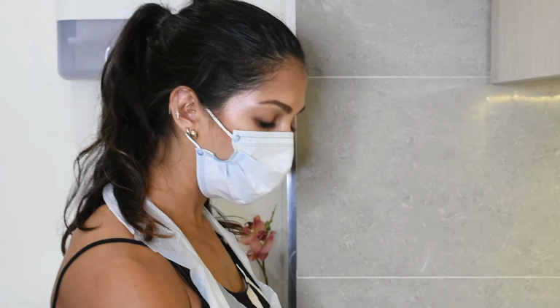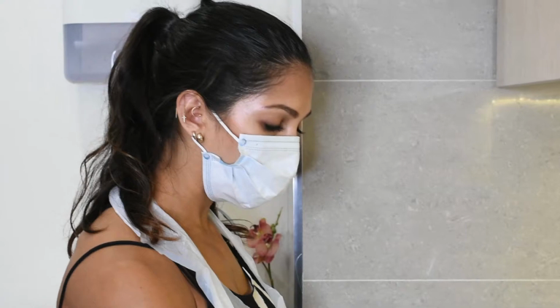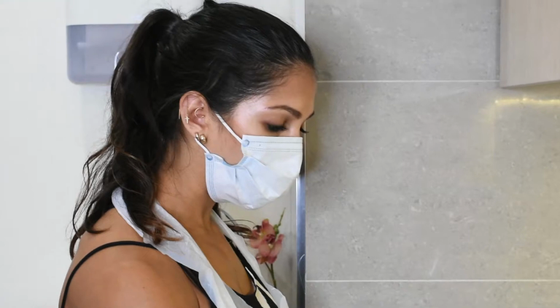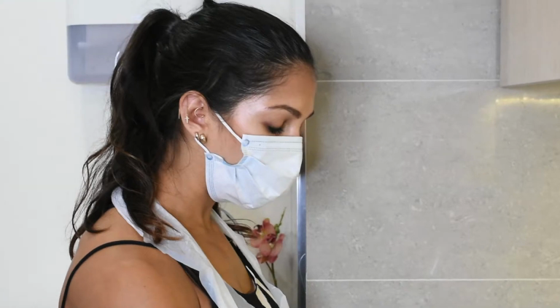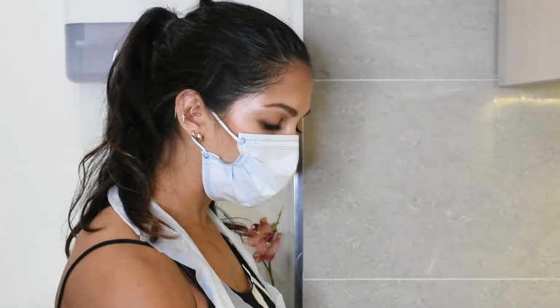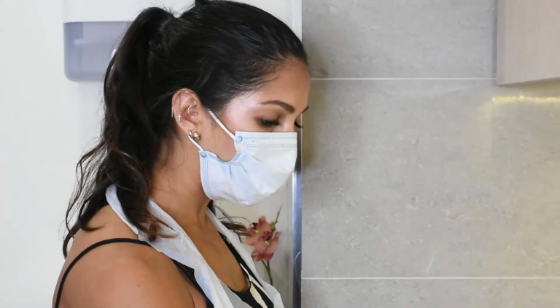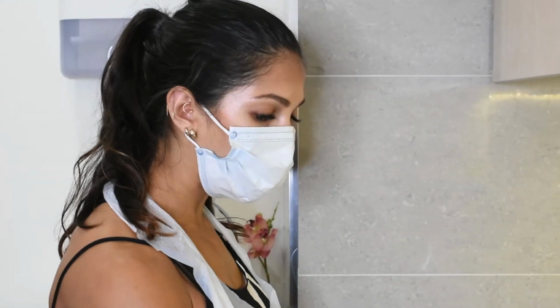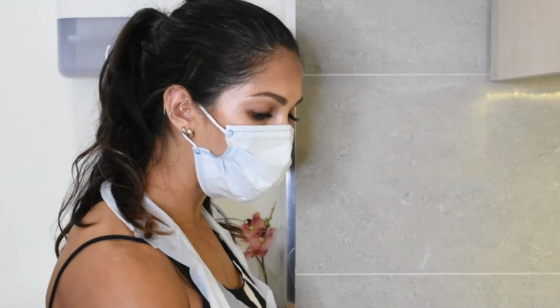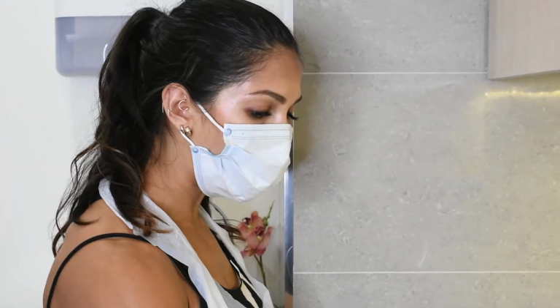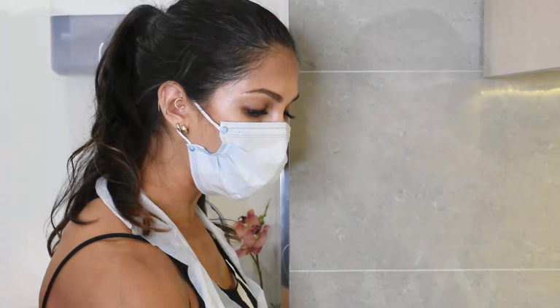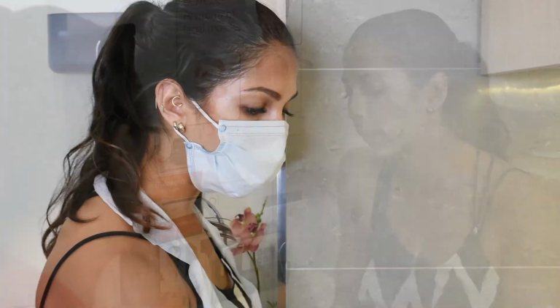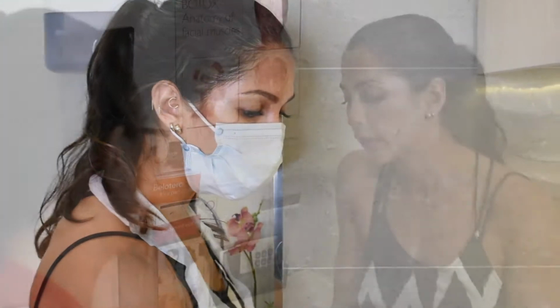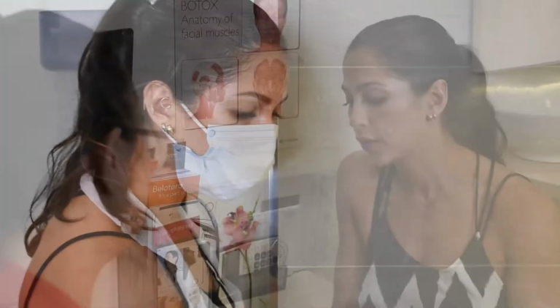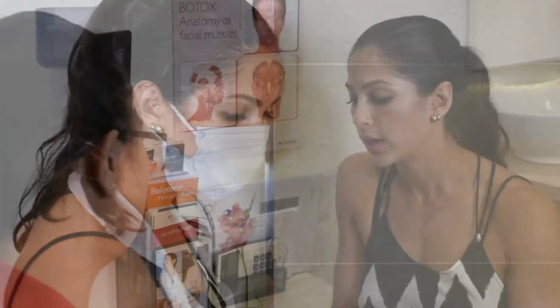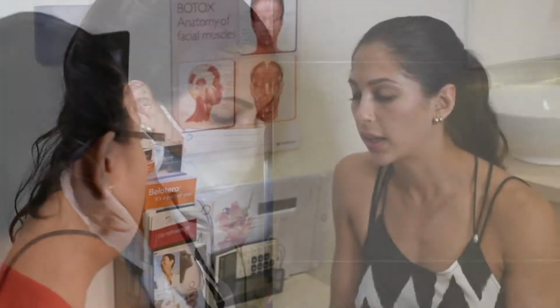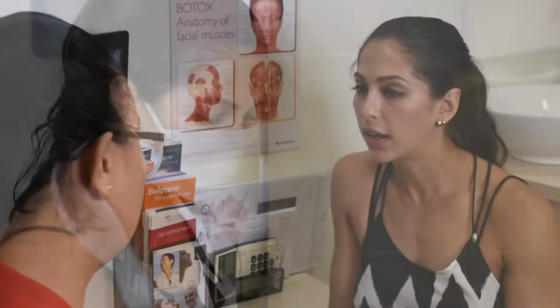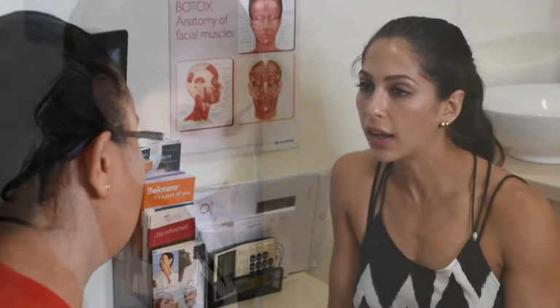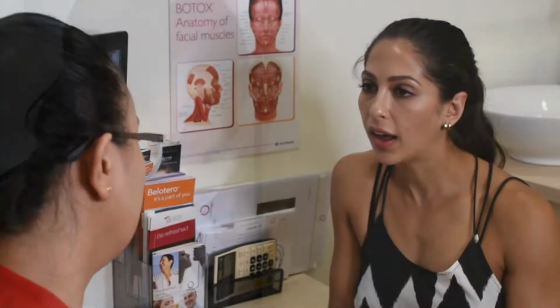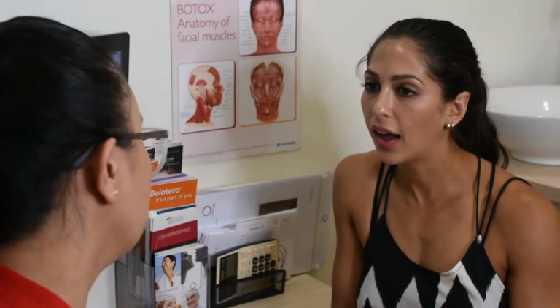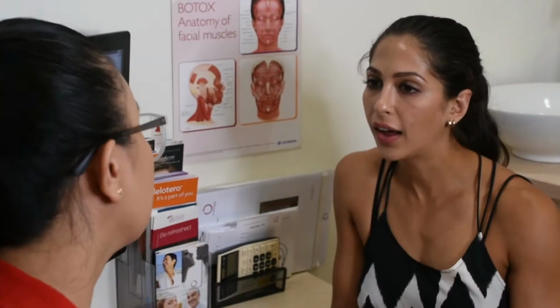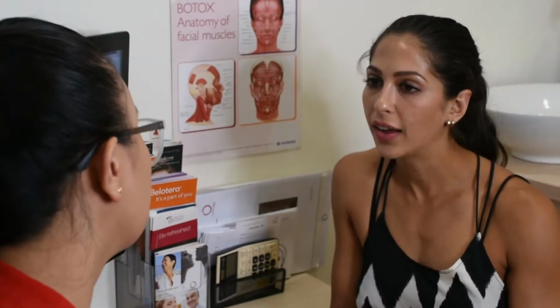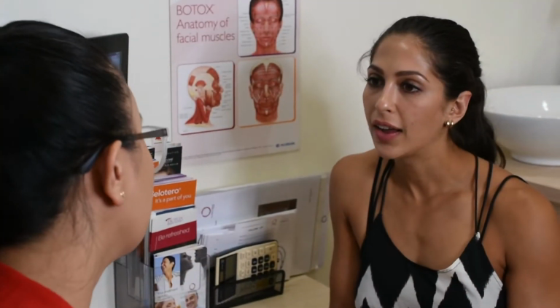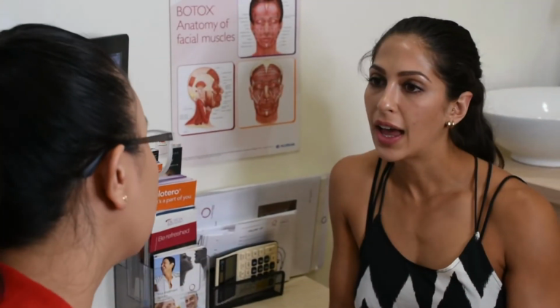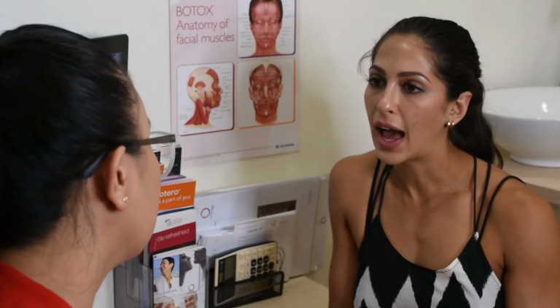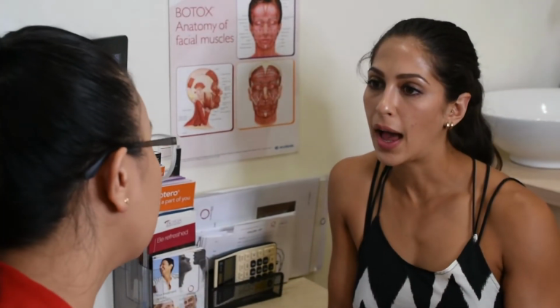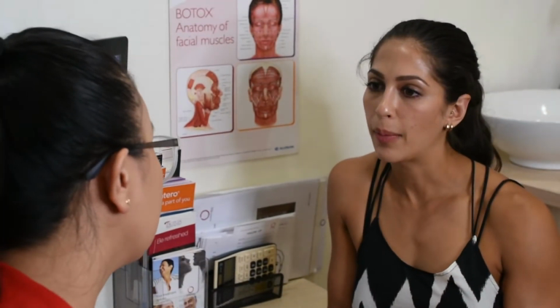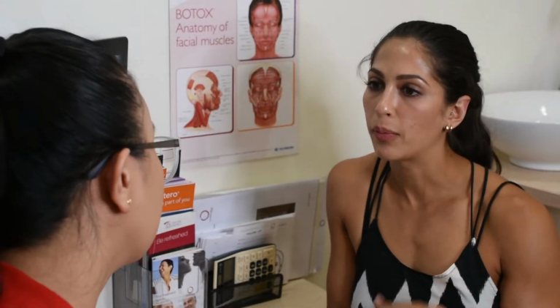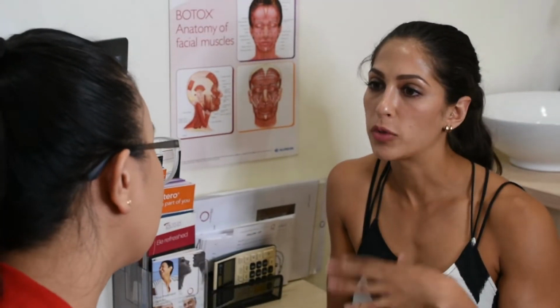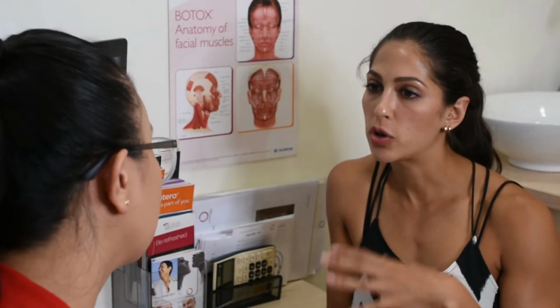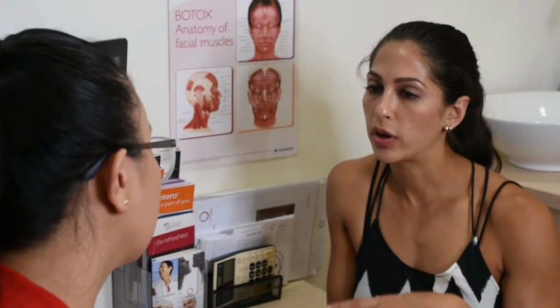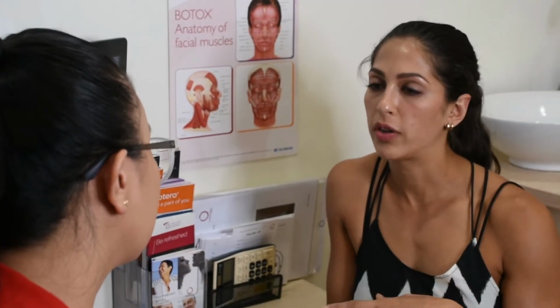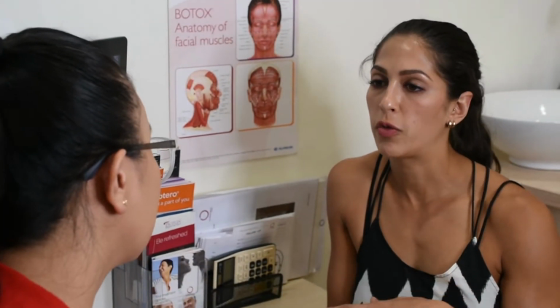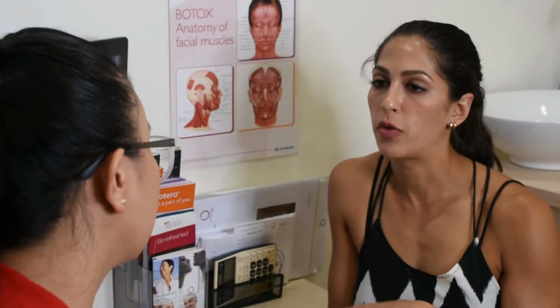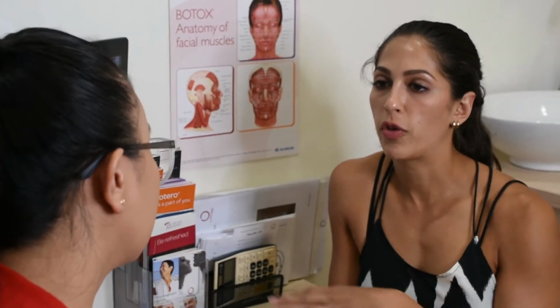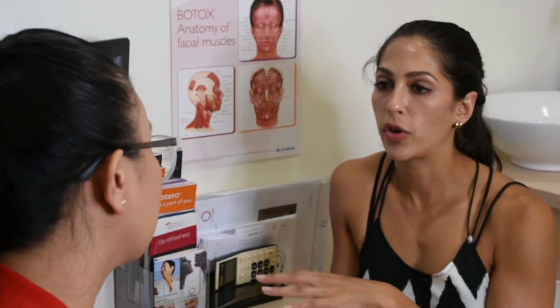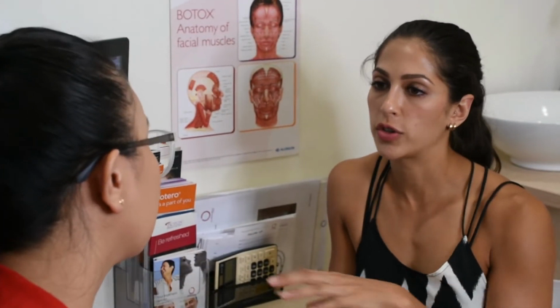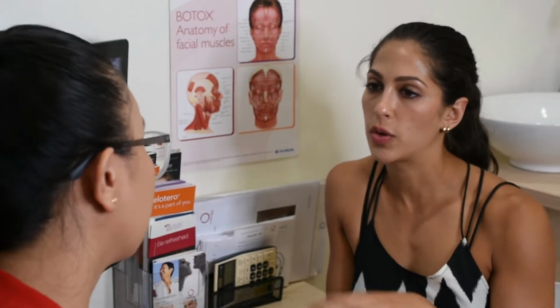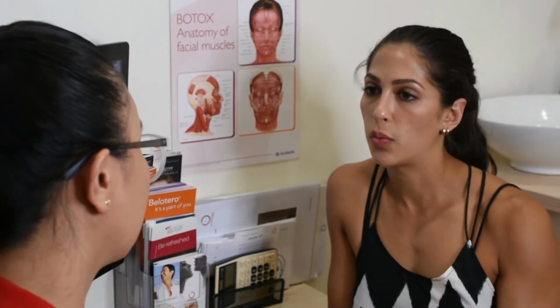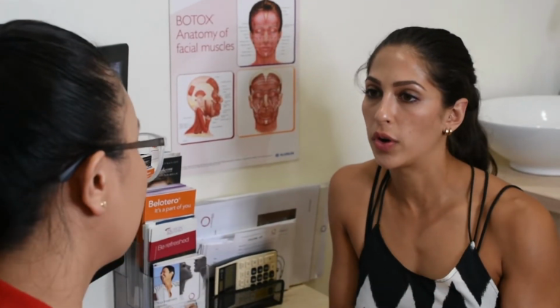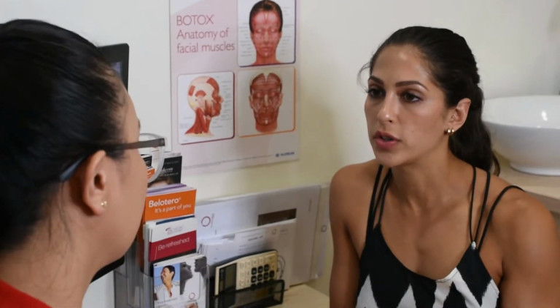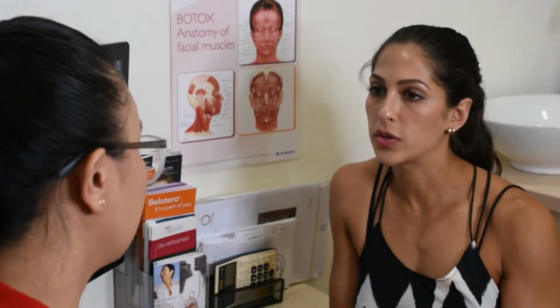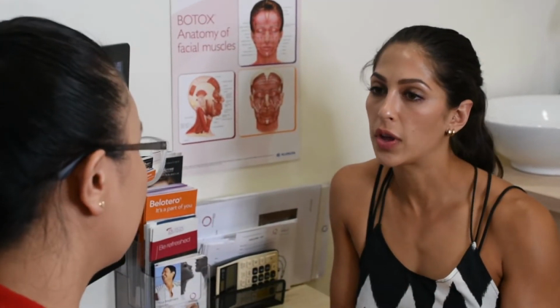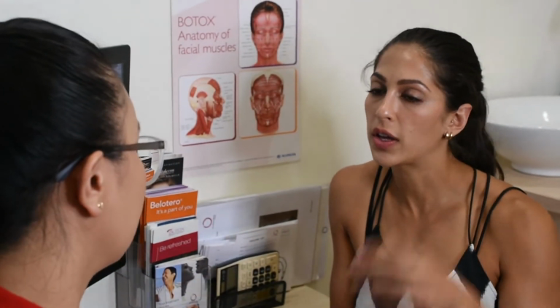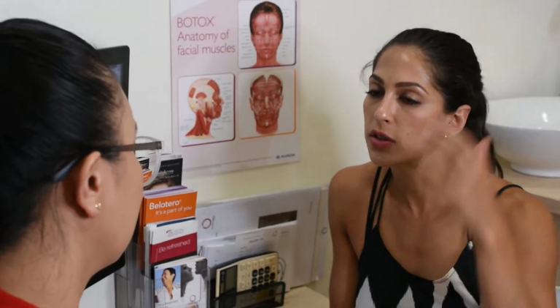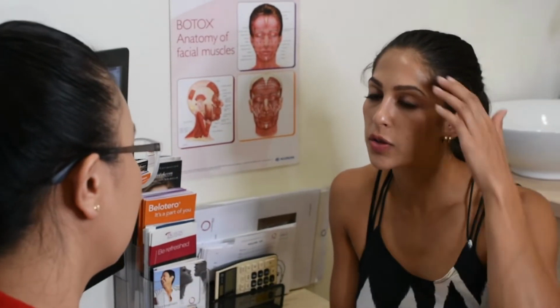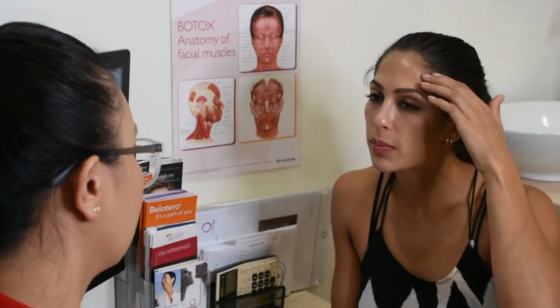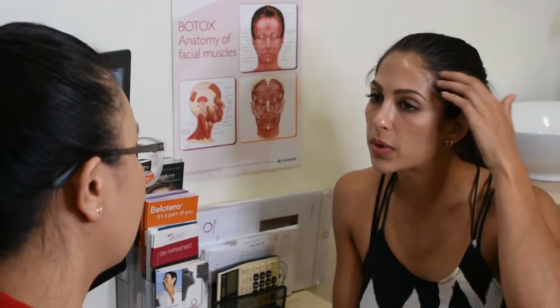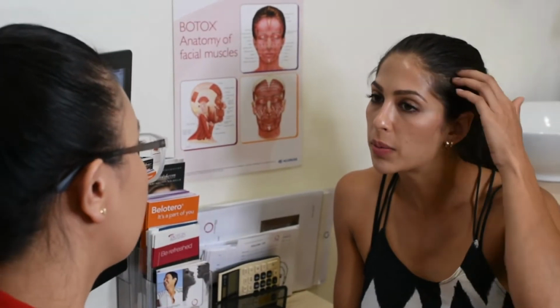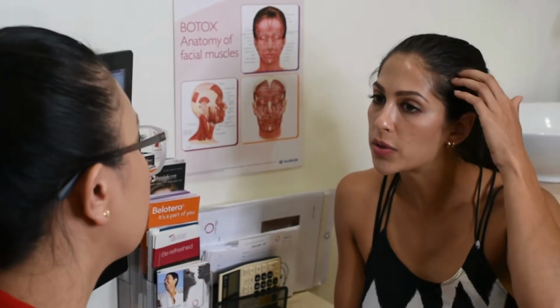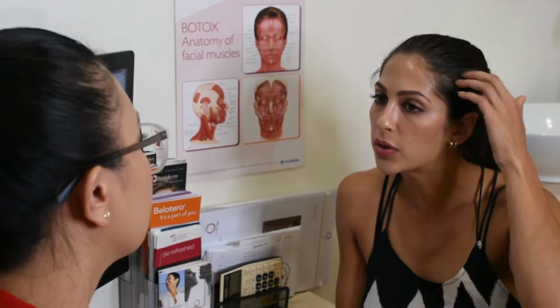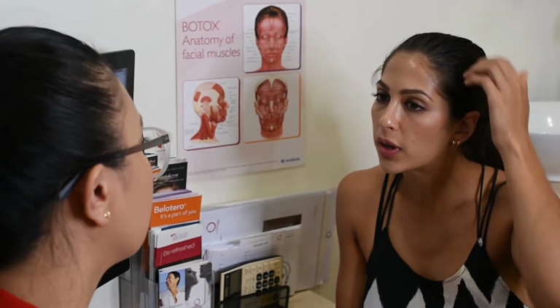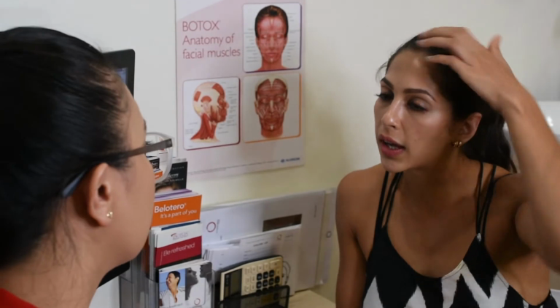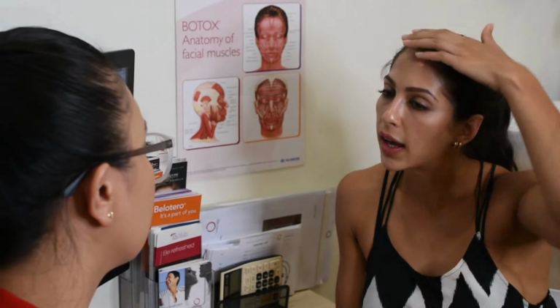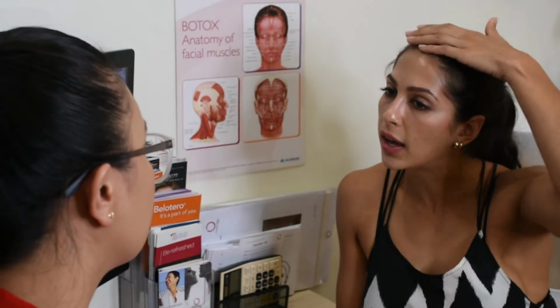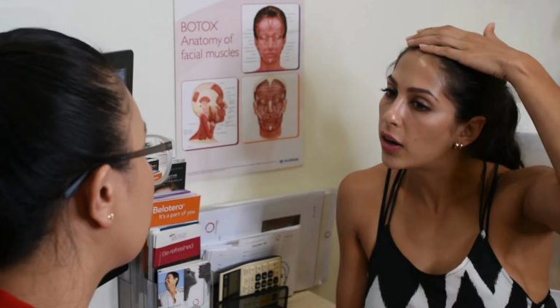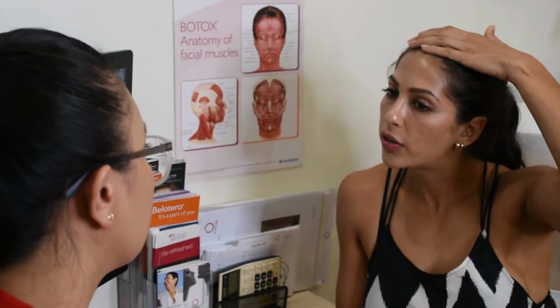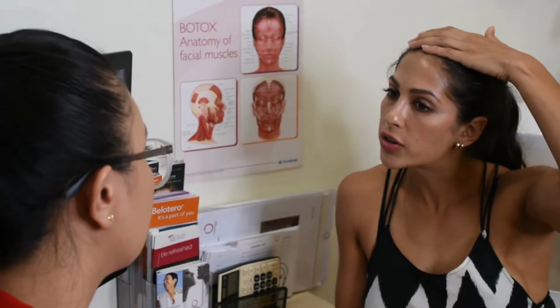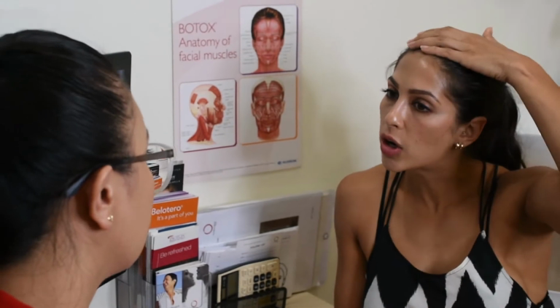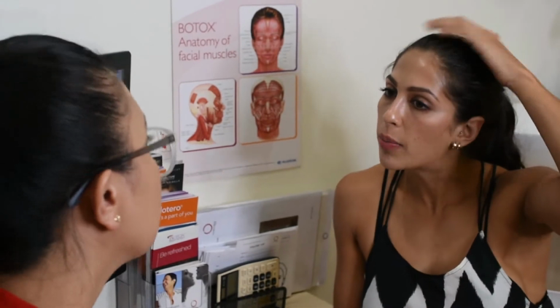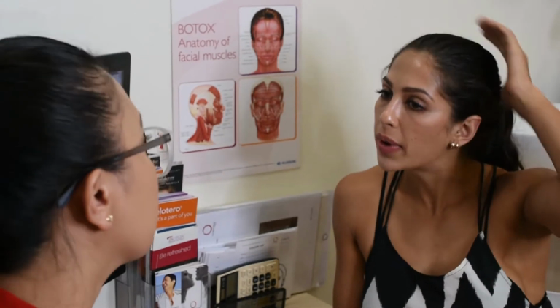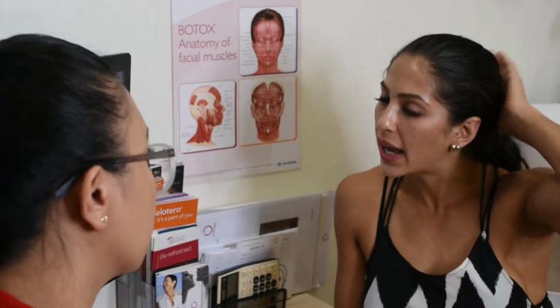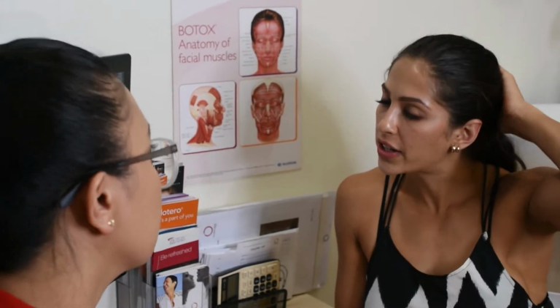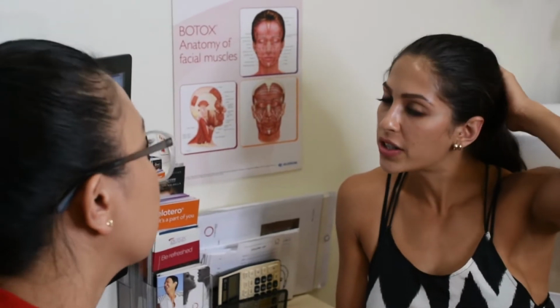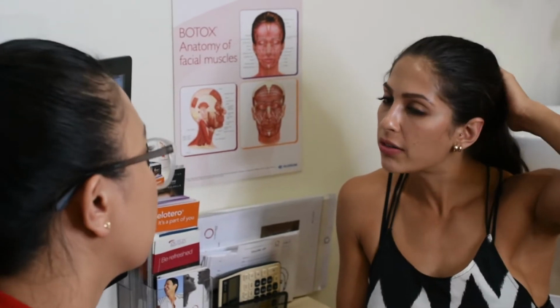Hi, I'm Caitlin, a cosmedicine nurse at The Face Place, and today we're looking at how we can improve hair loss with platelet-rich plasma.